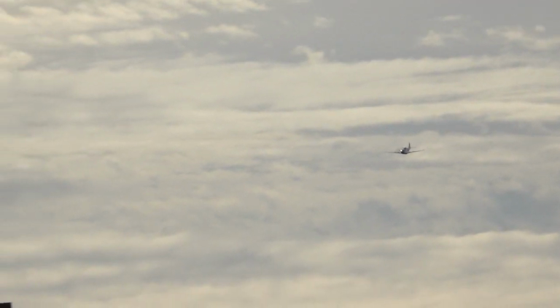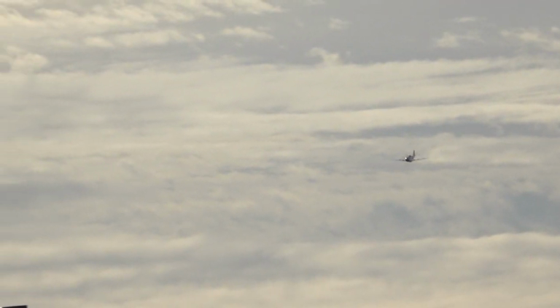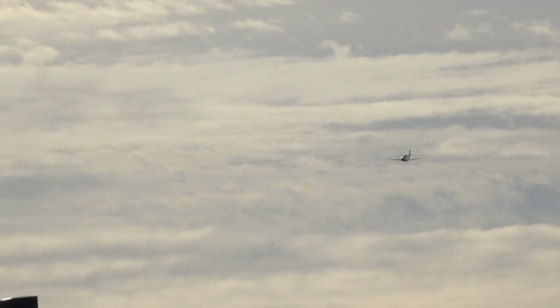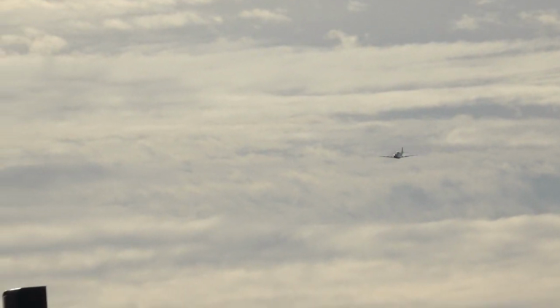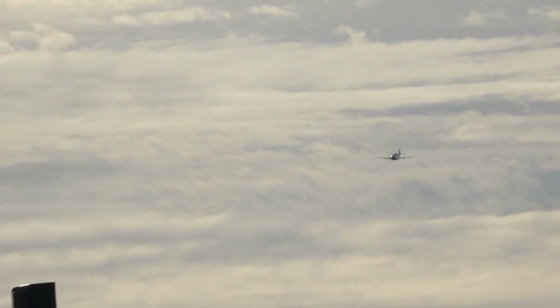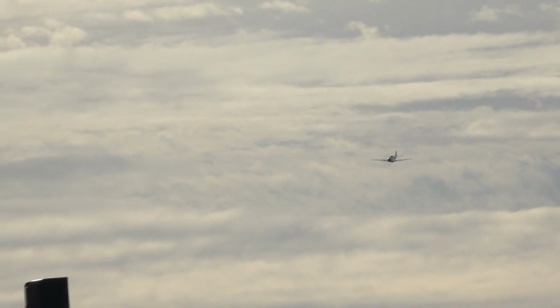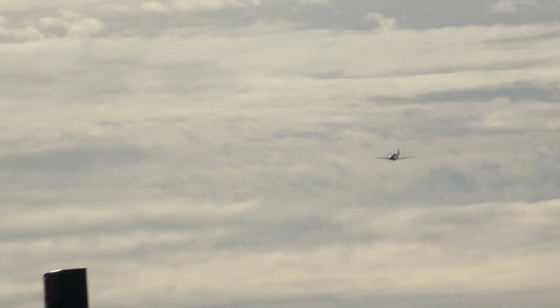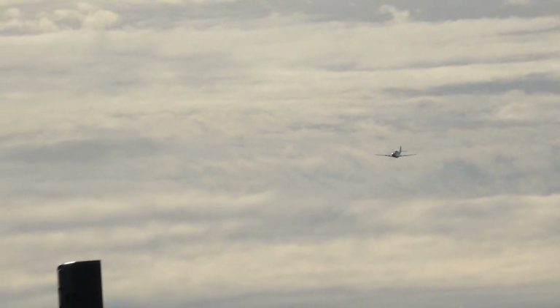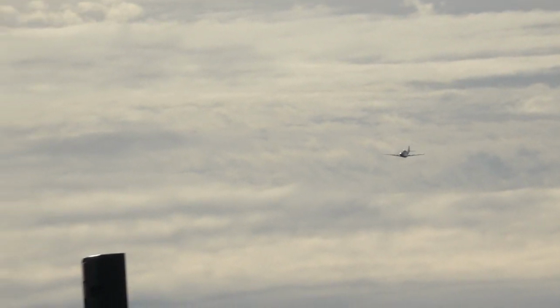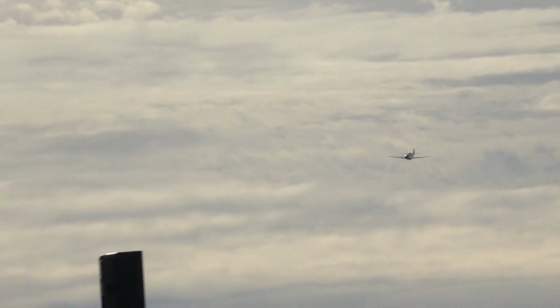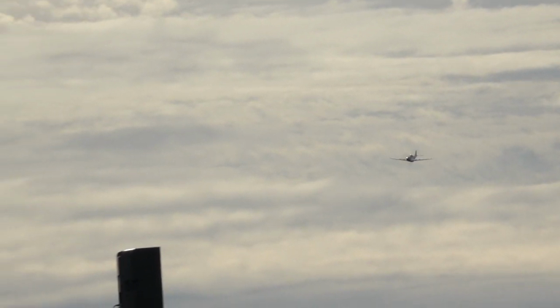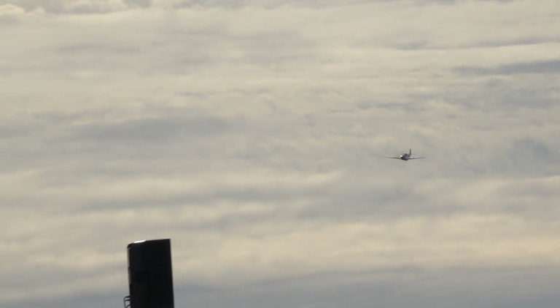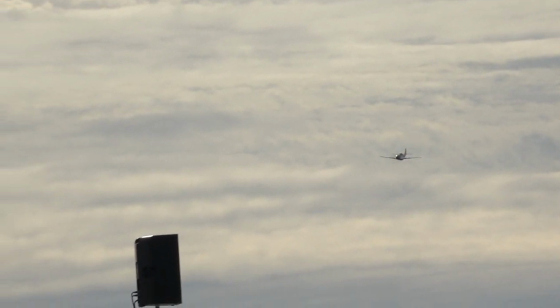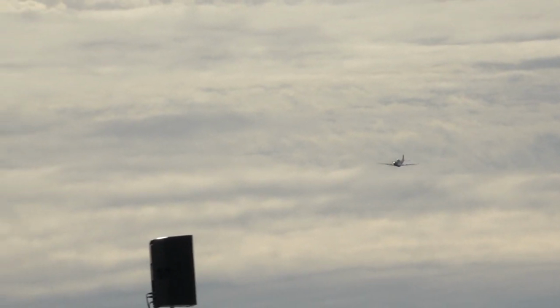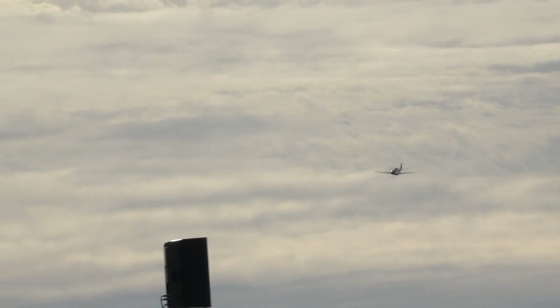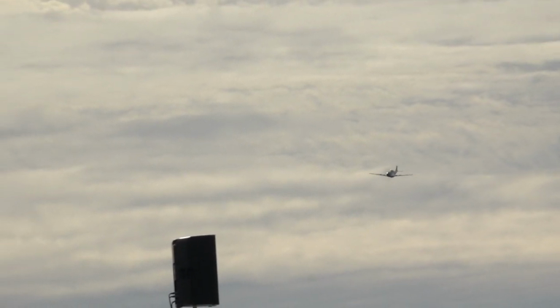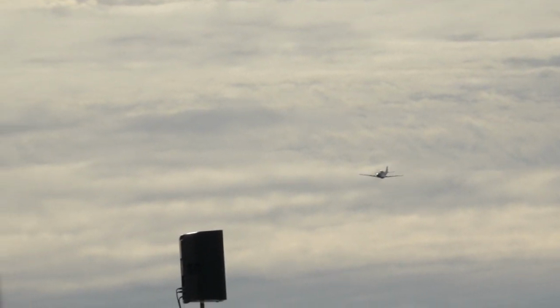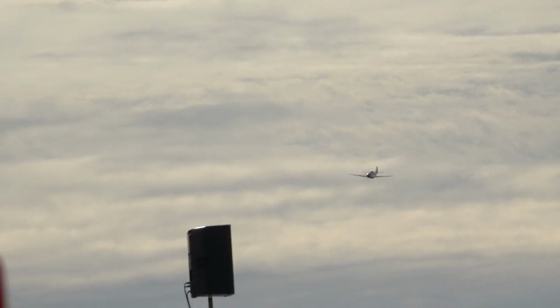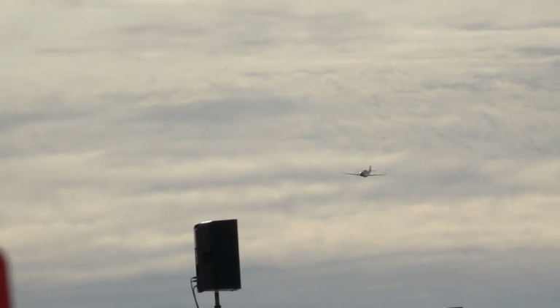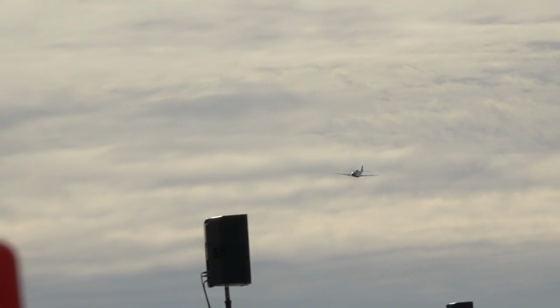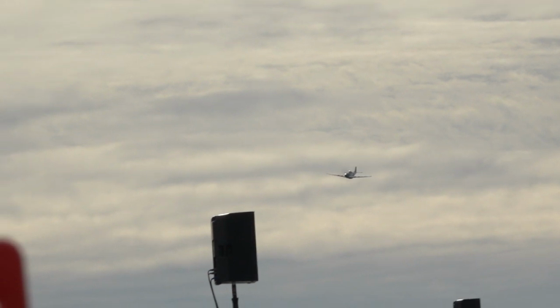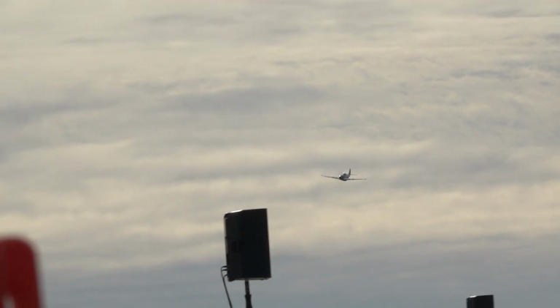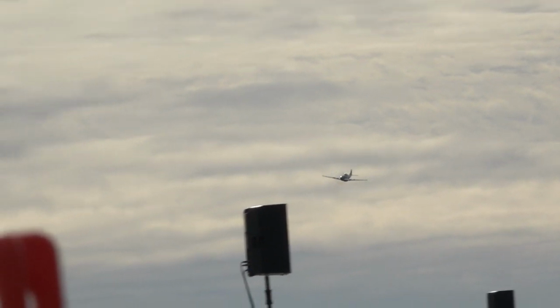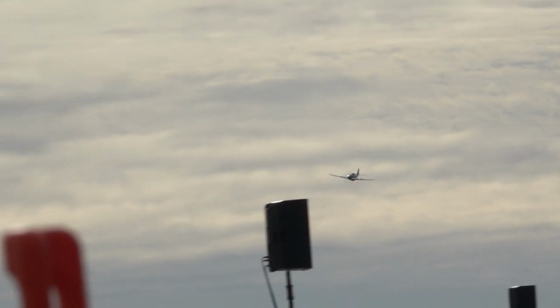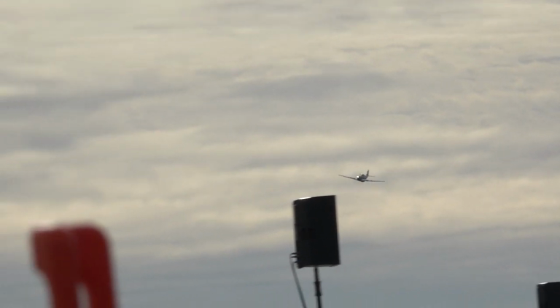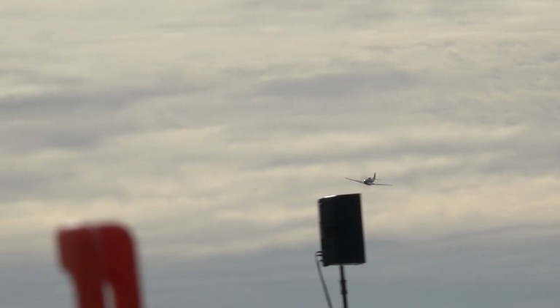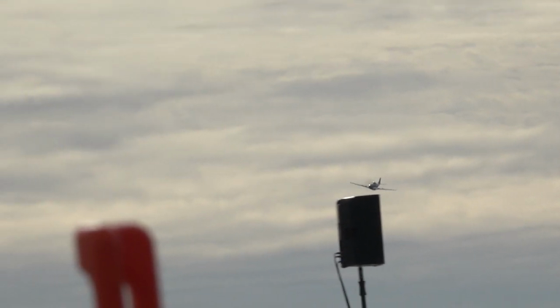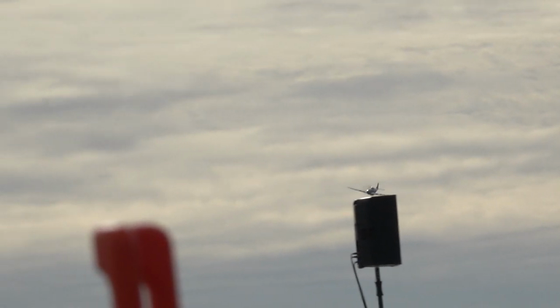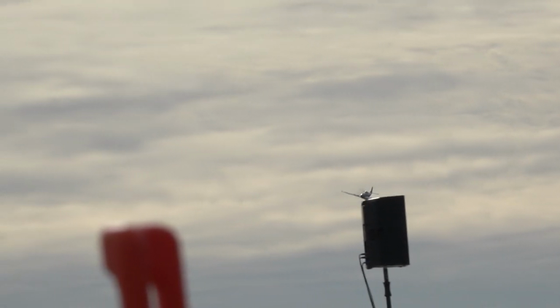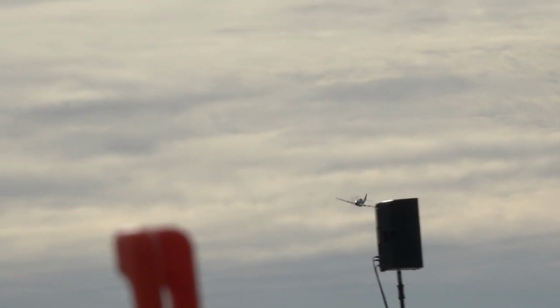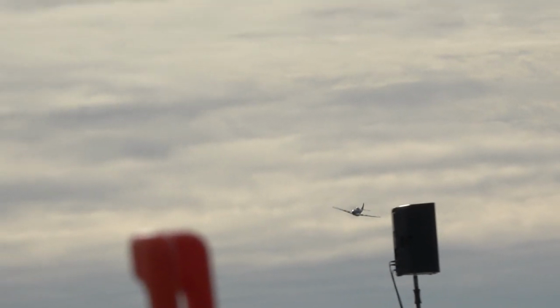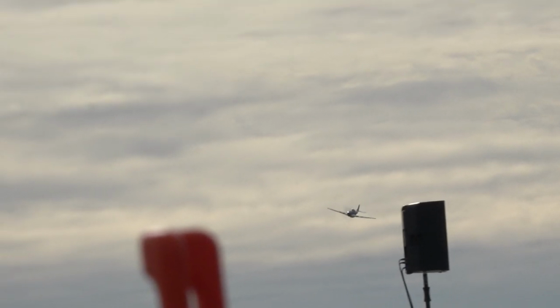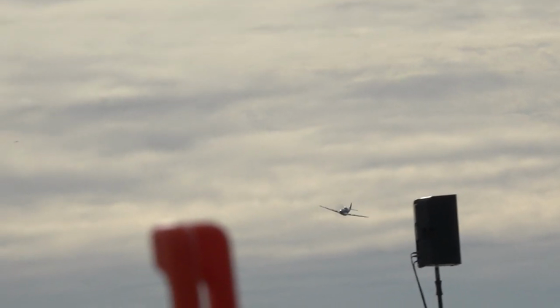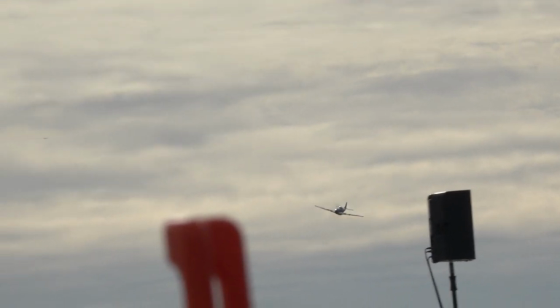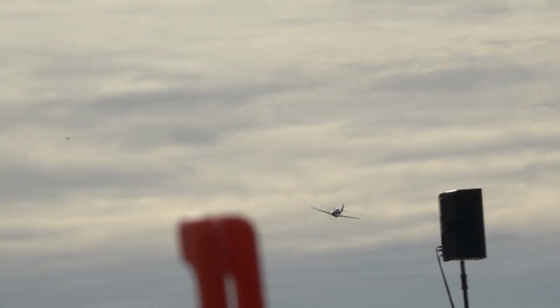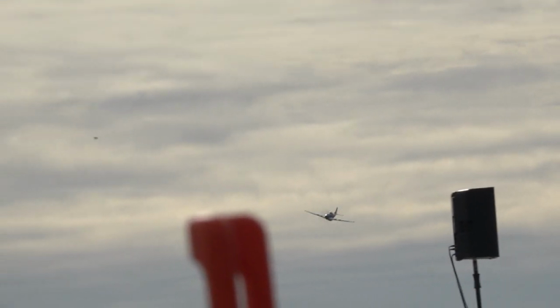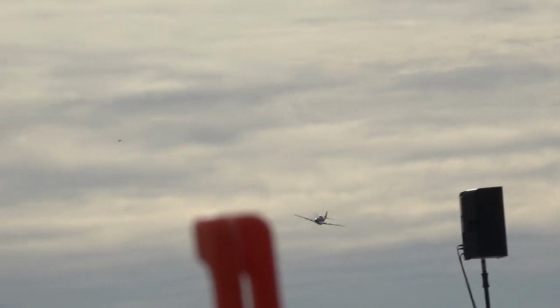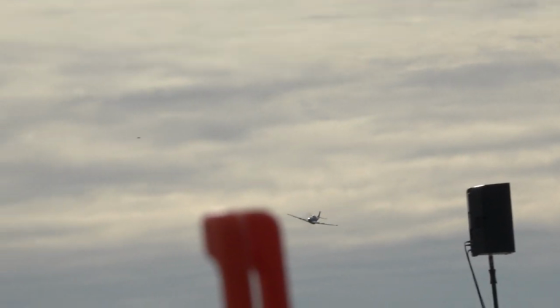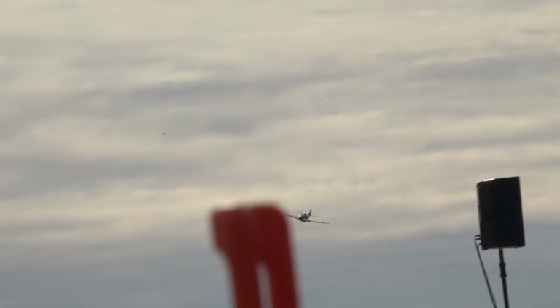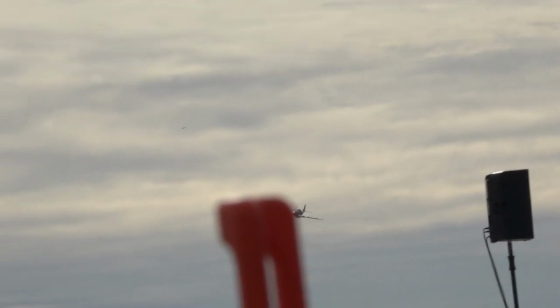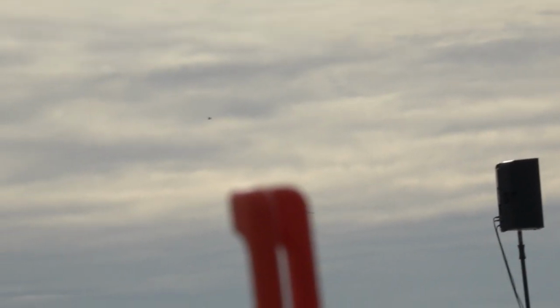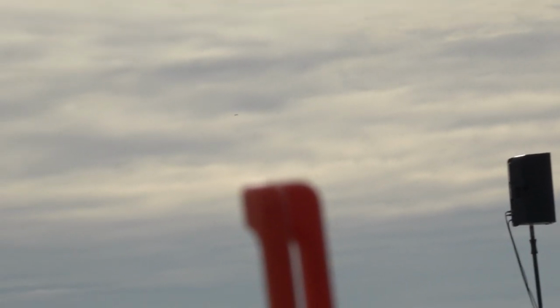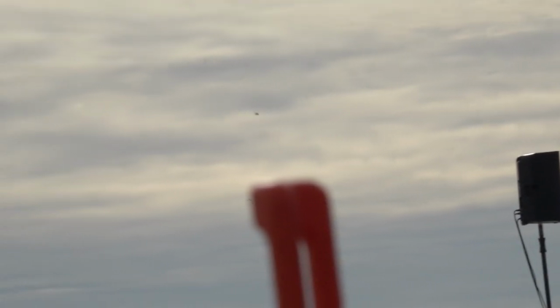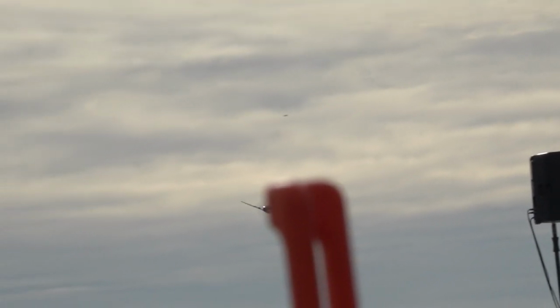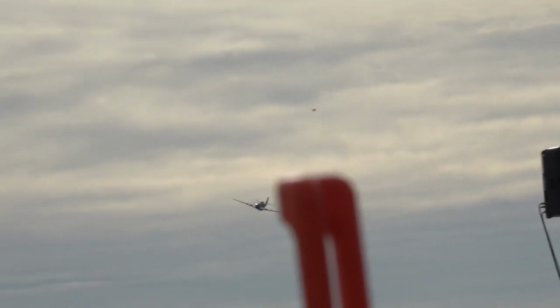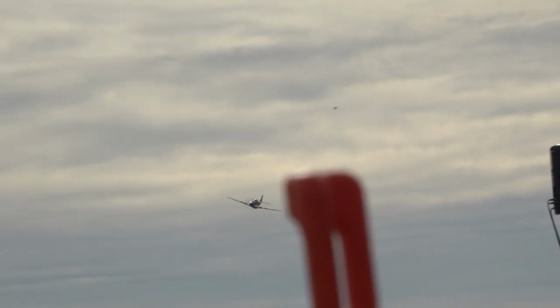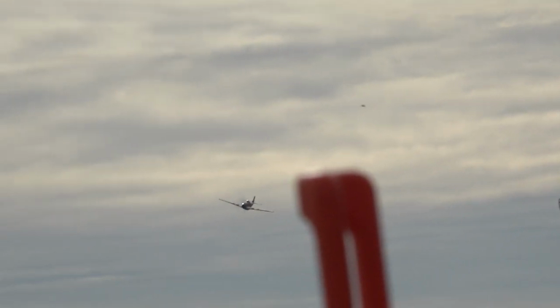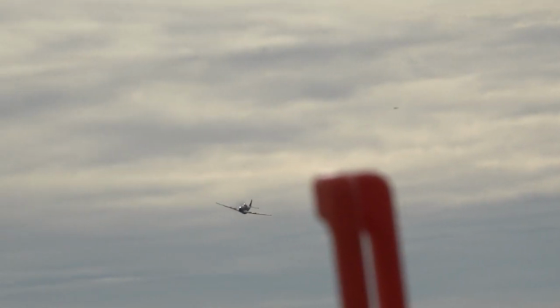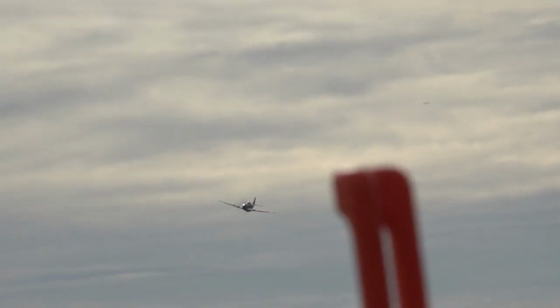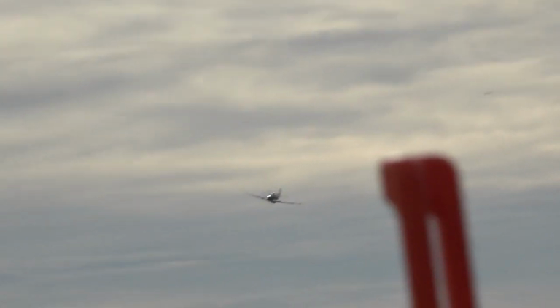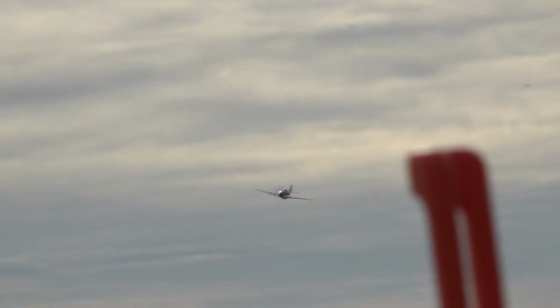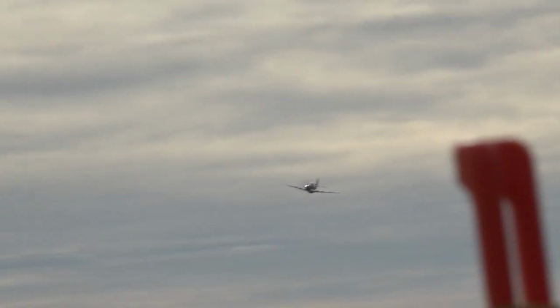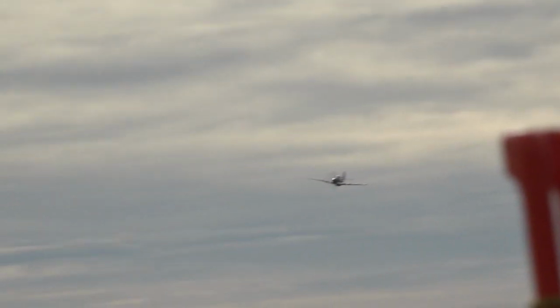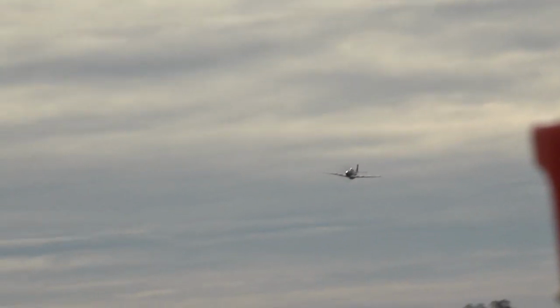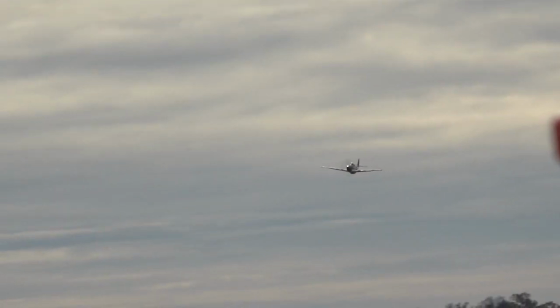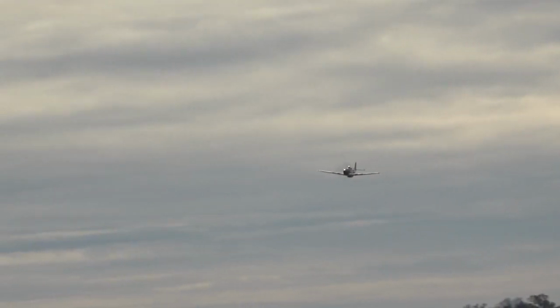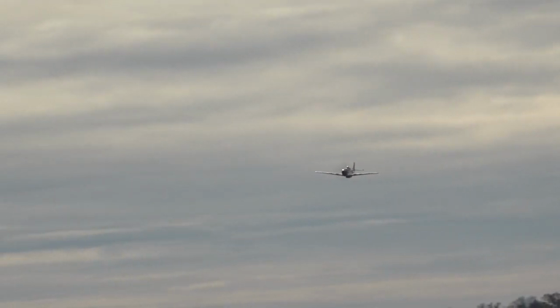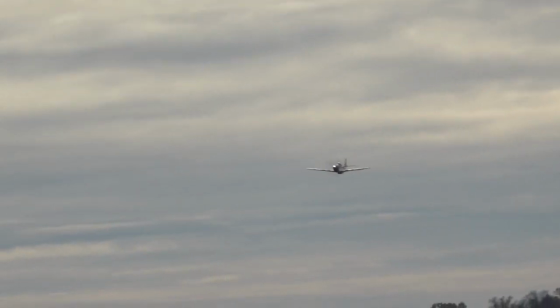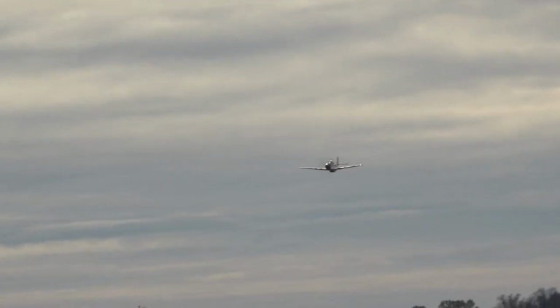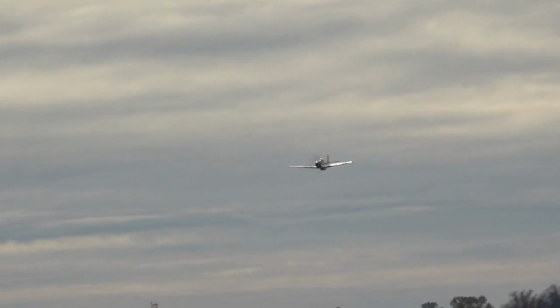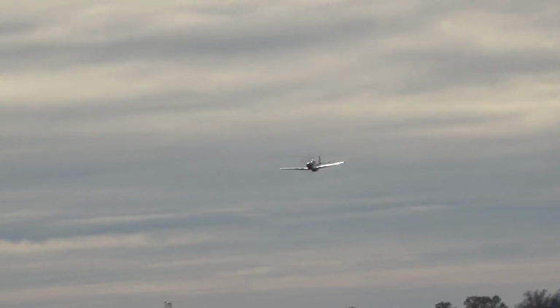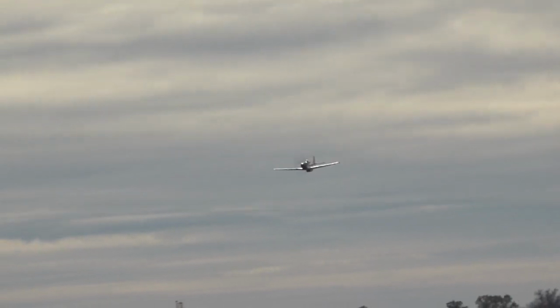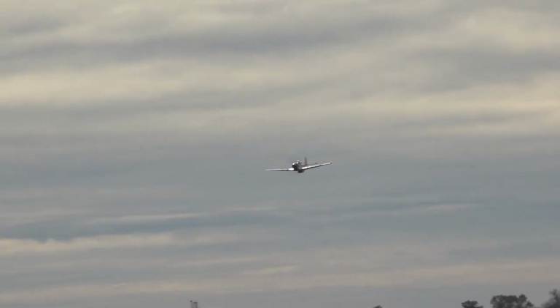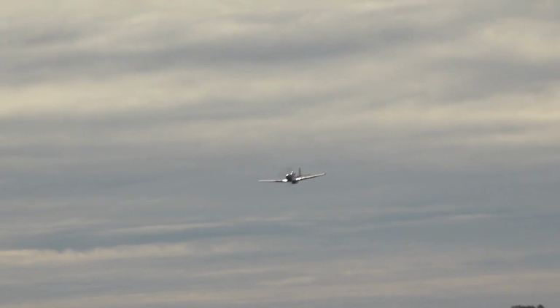Ladies and gentlemen, this is the six-point hexagon roll — one for each branch of the United States Armed Forces.